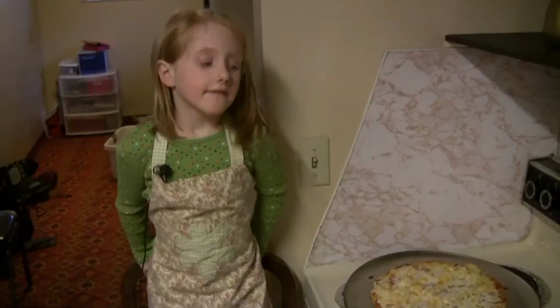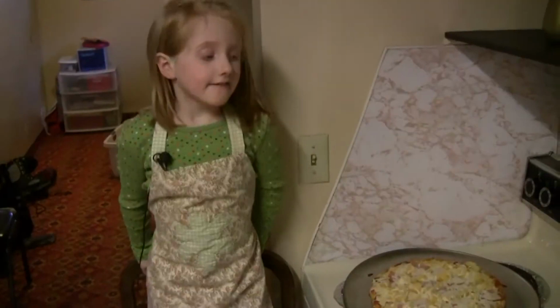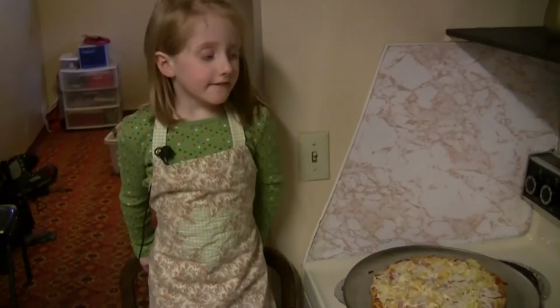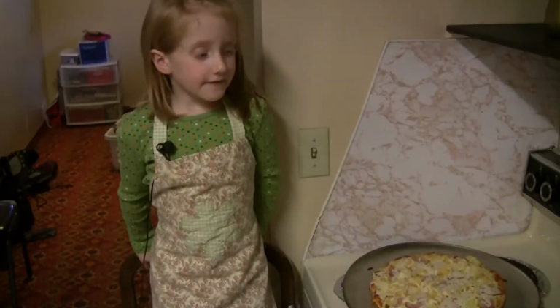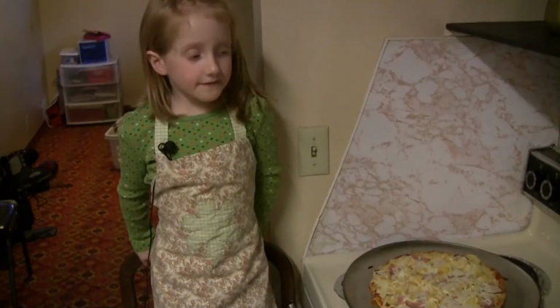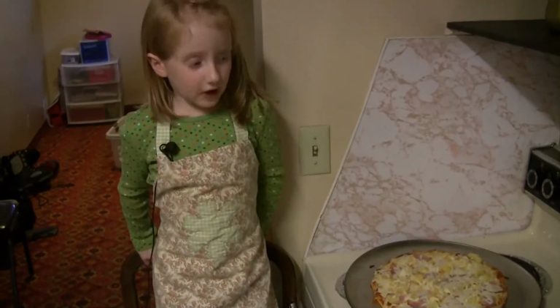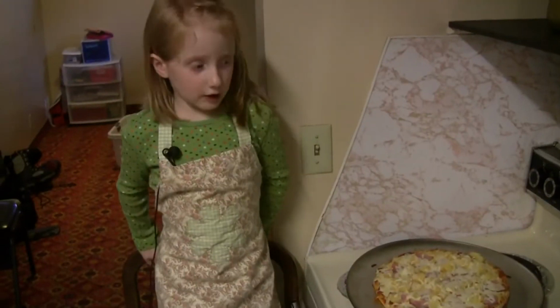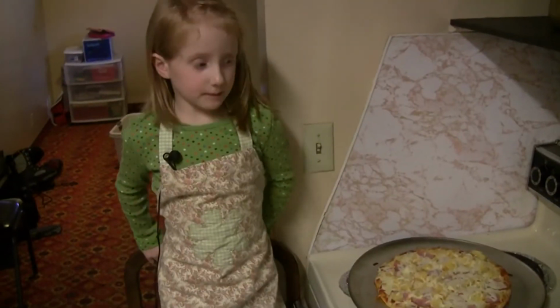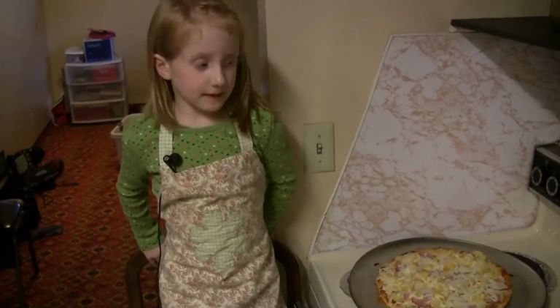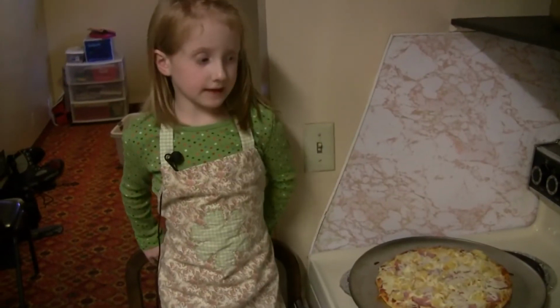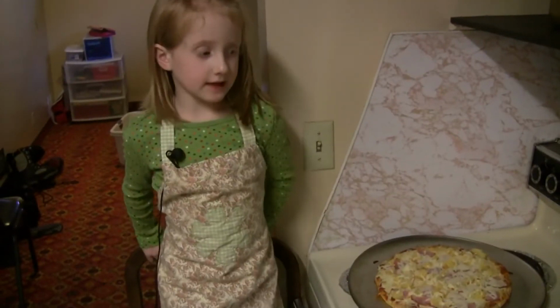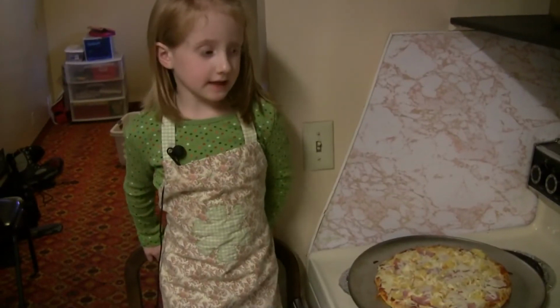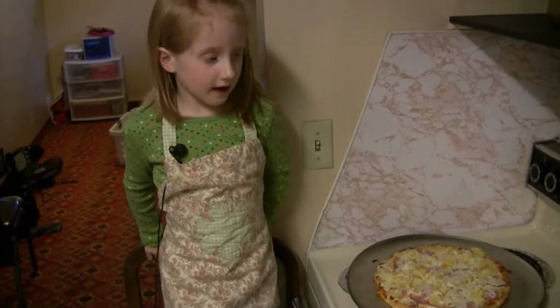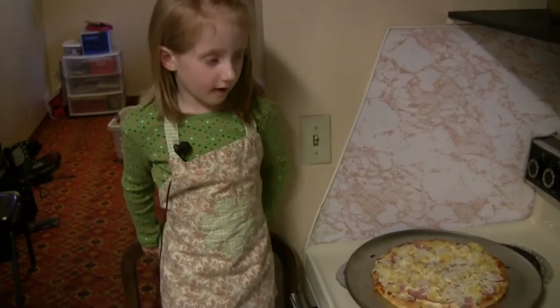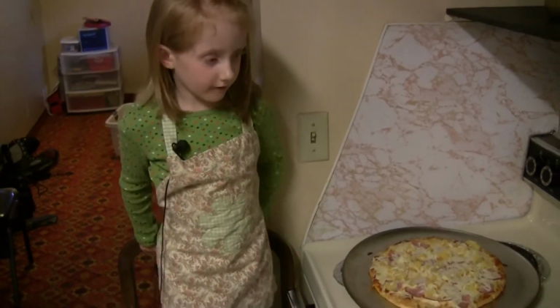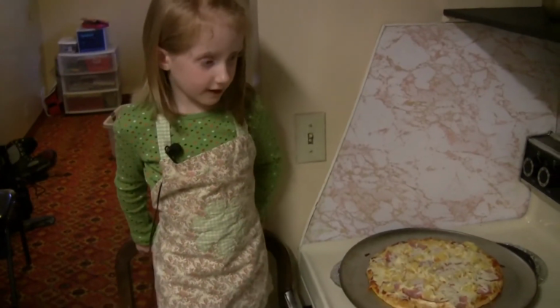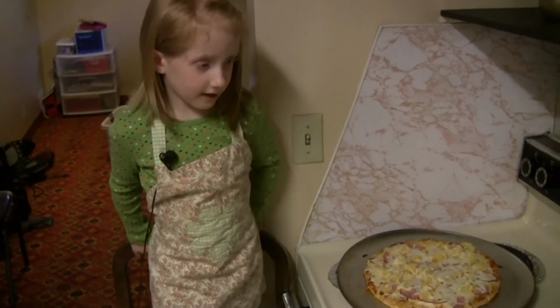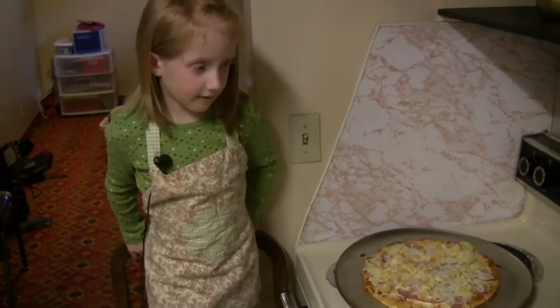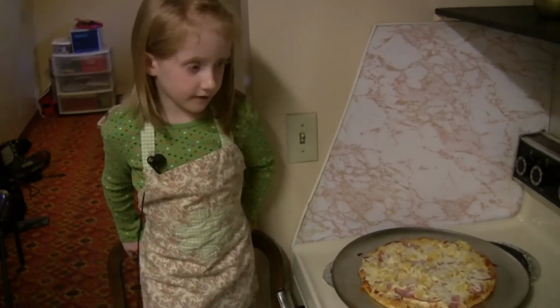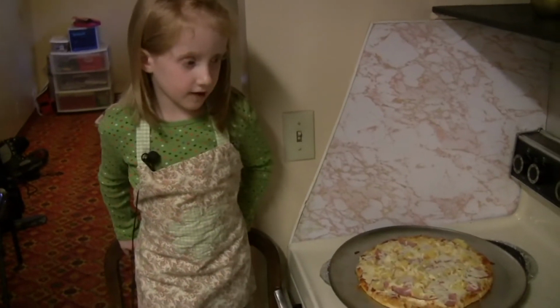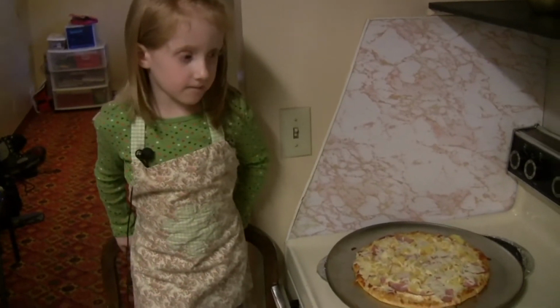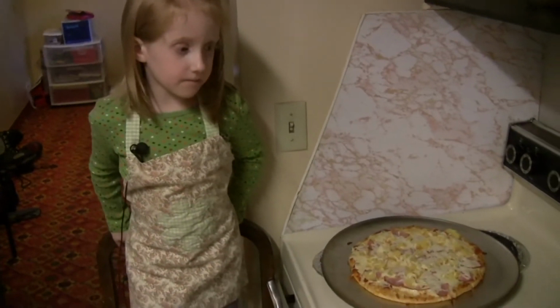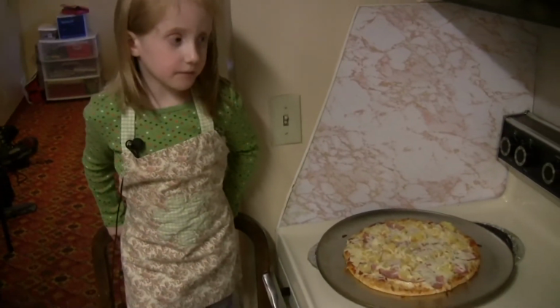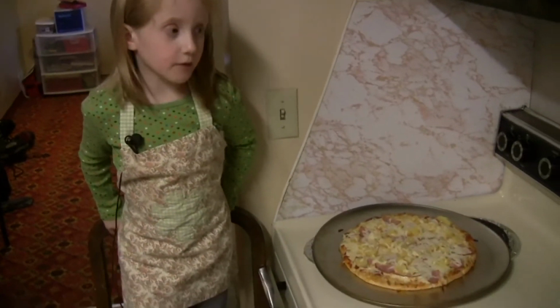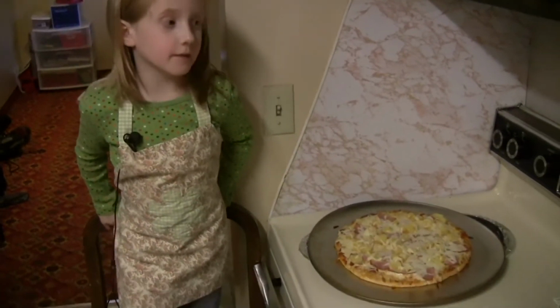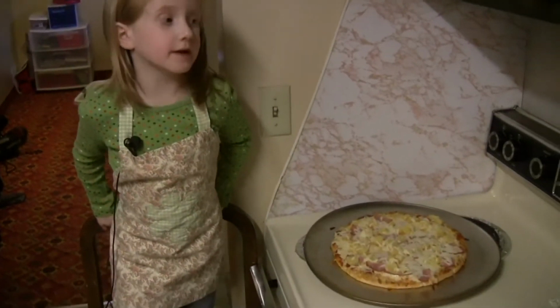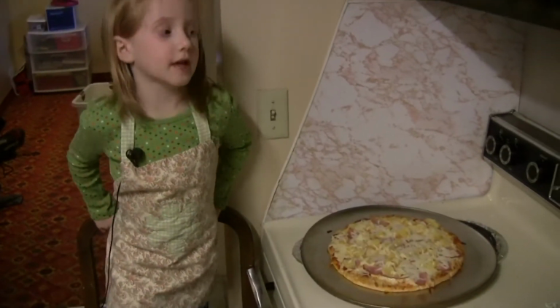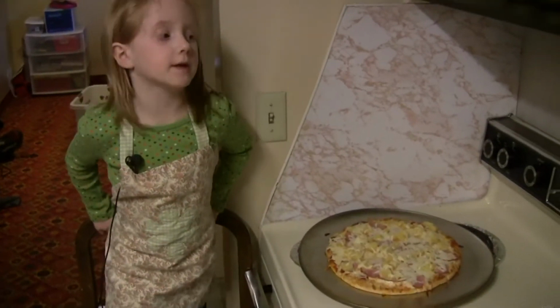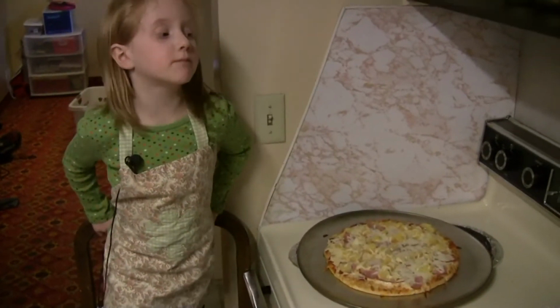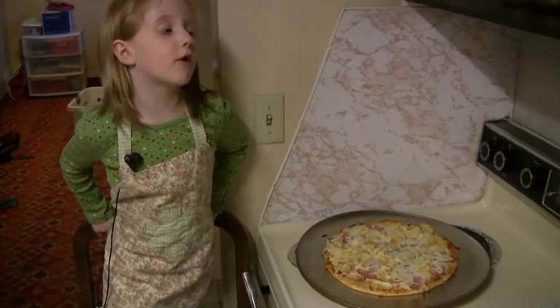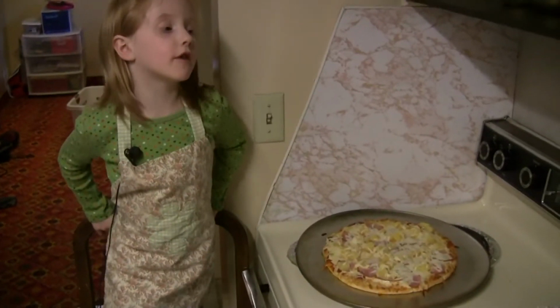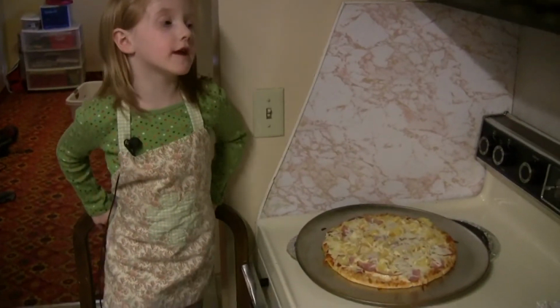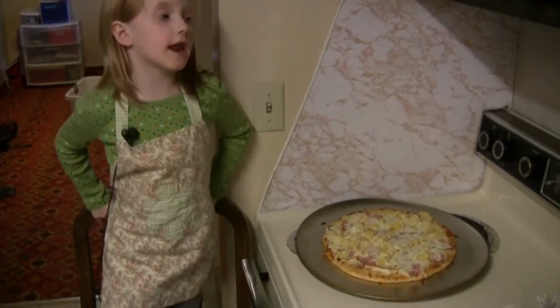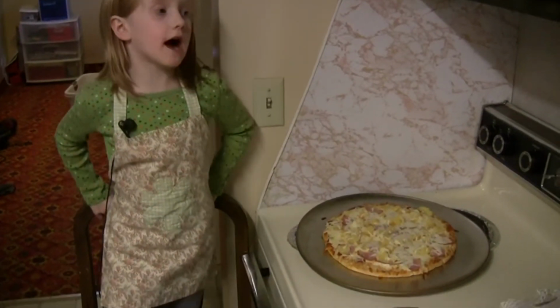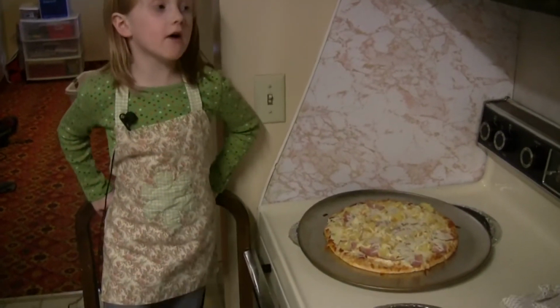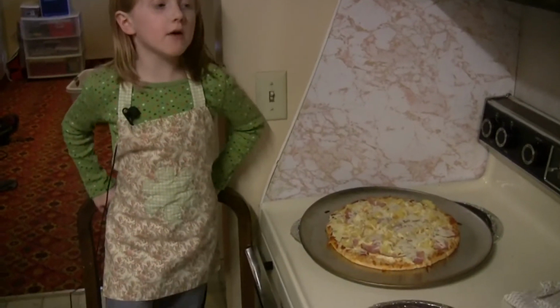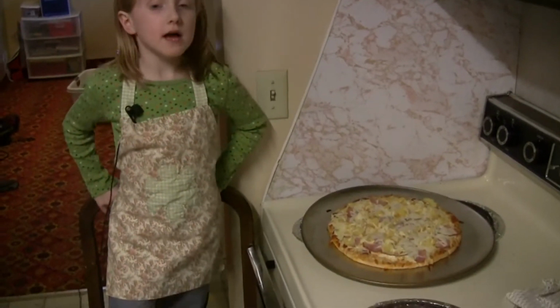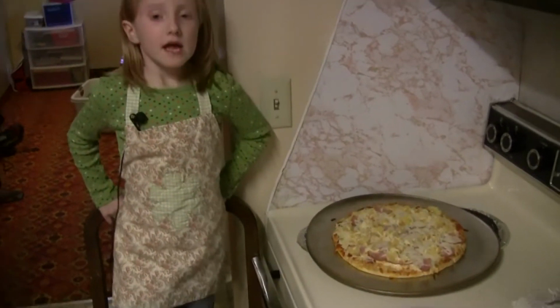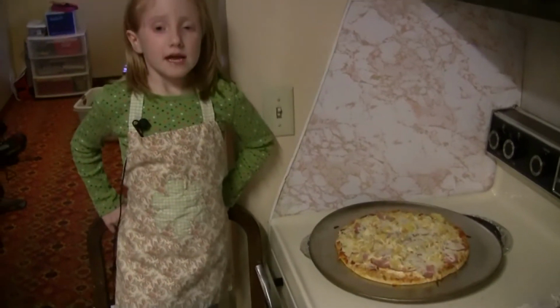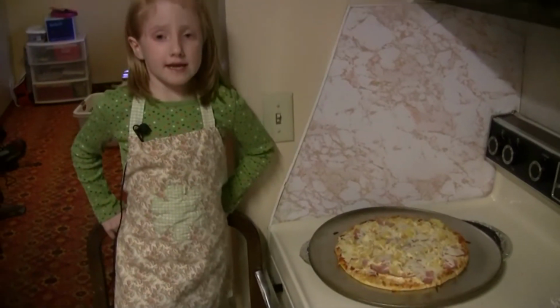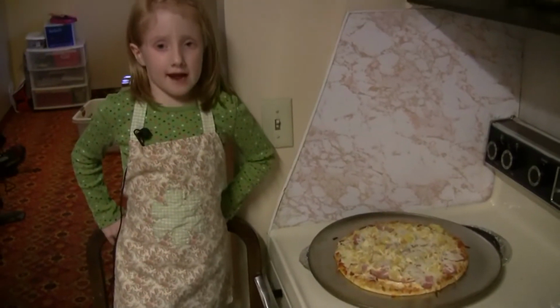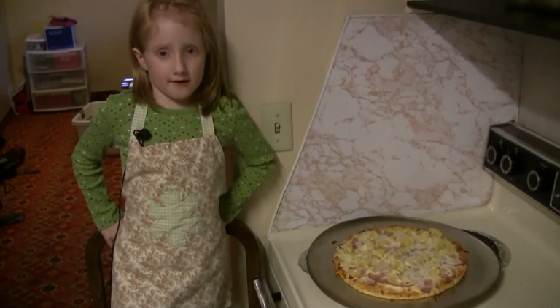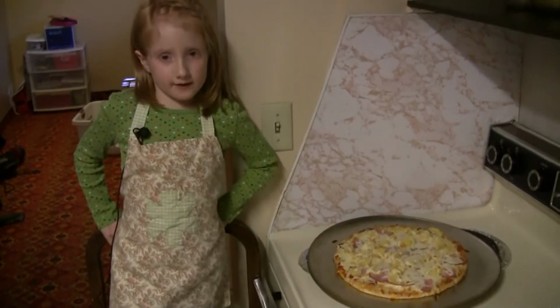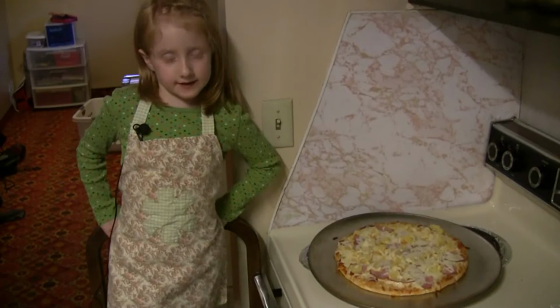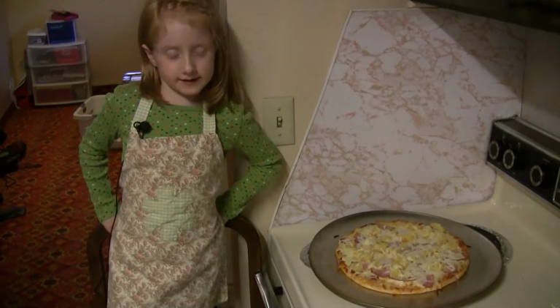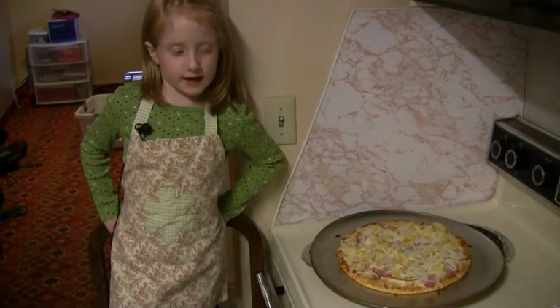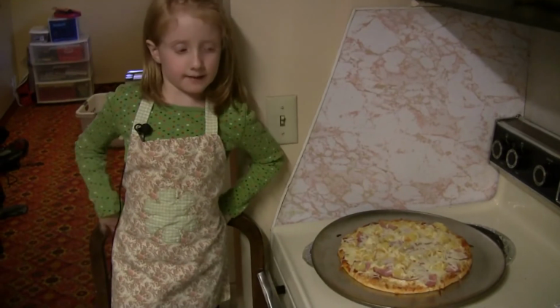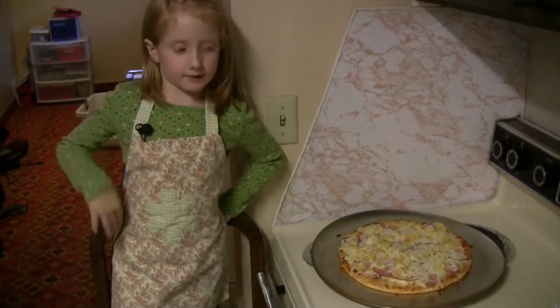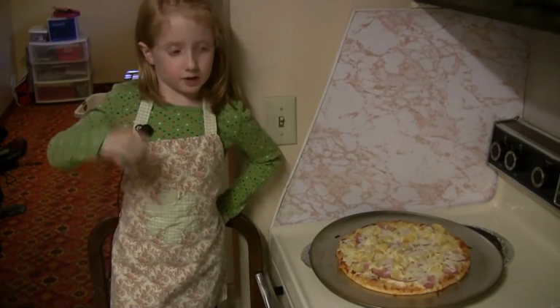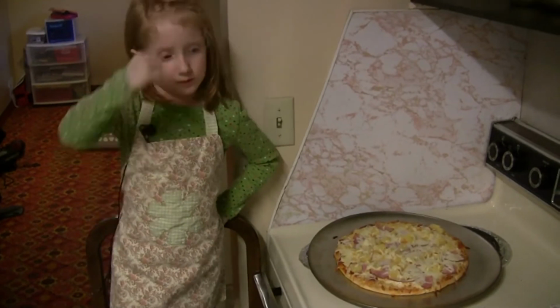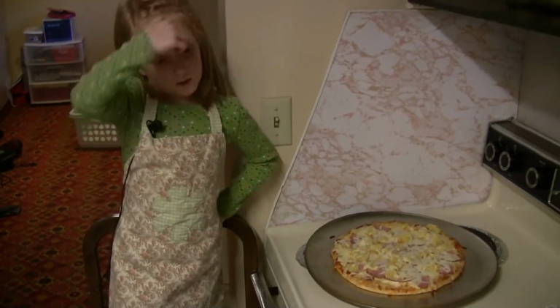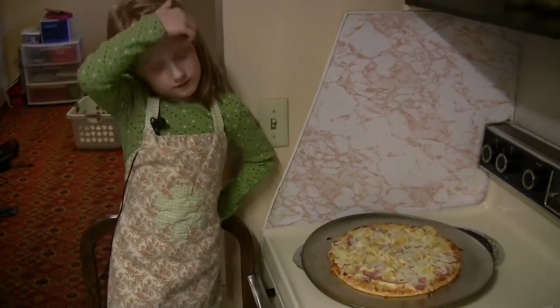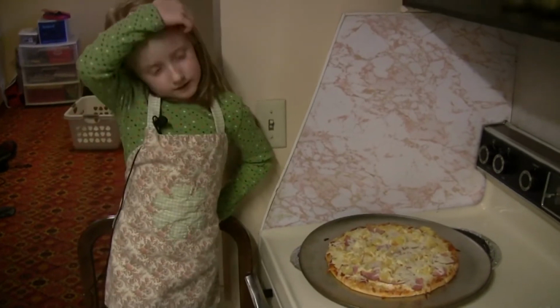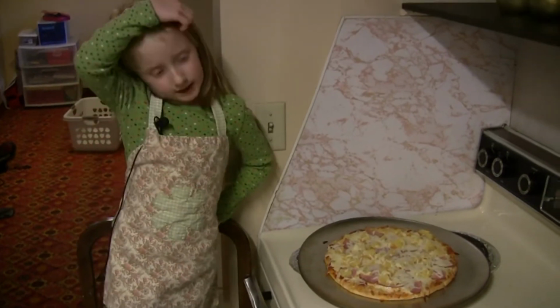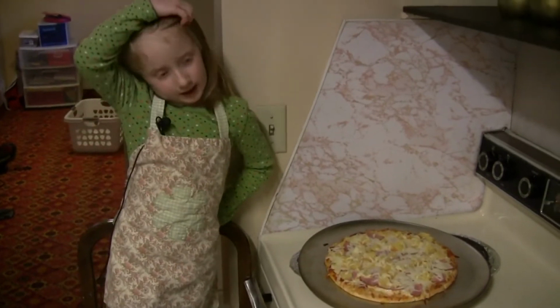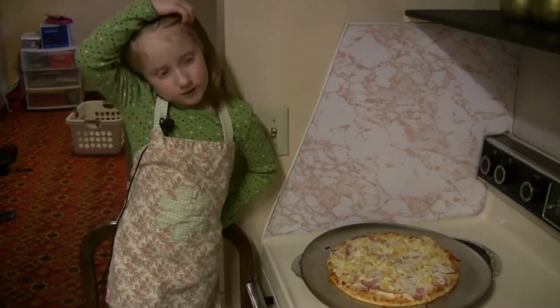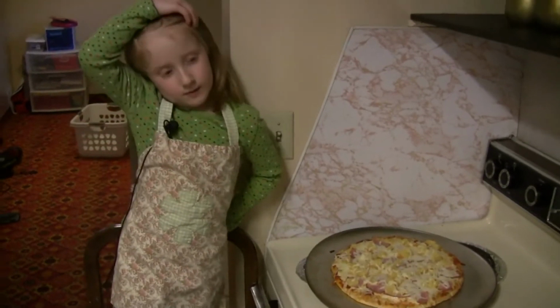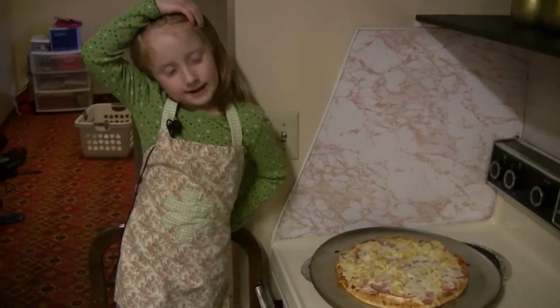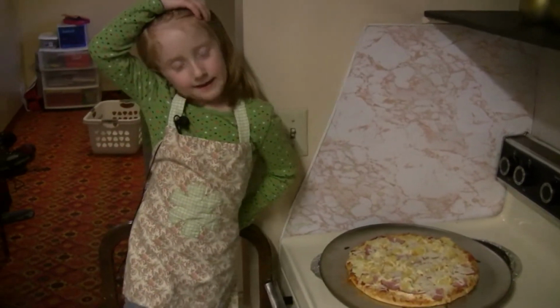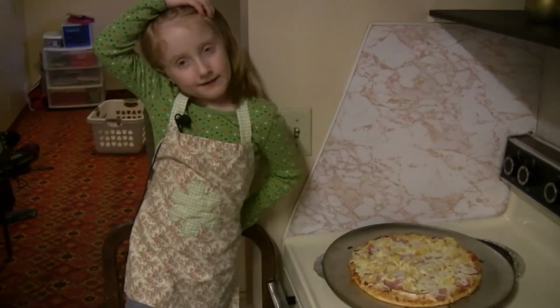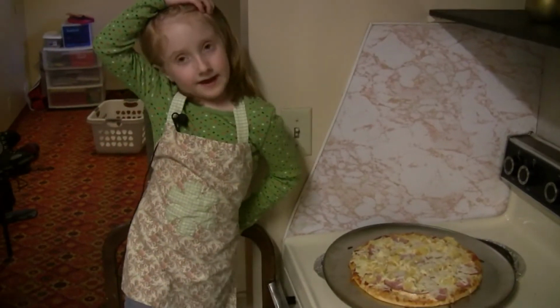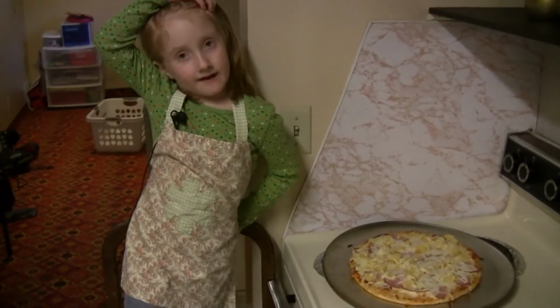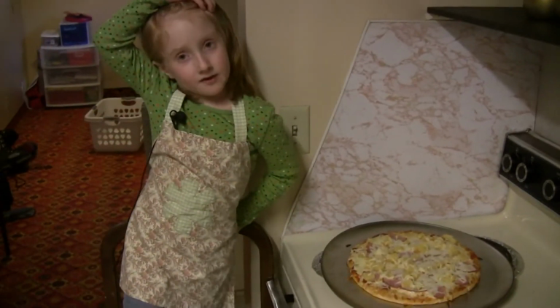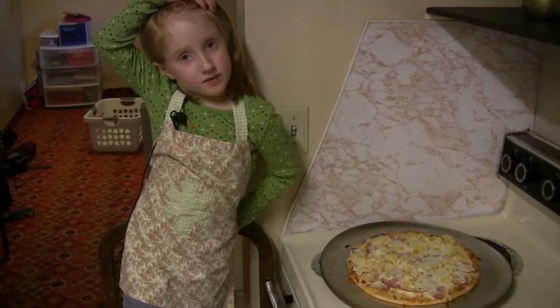The first pizza is out of the oven — we just pulled it out. Now it's time to put the second one in the oven.